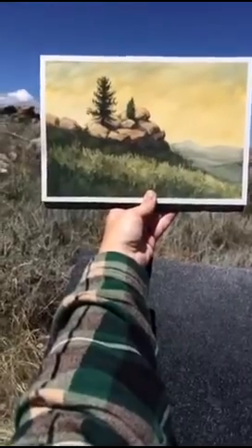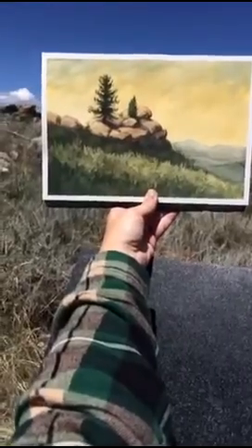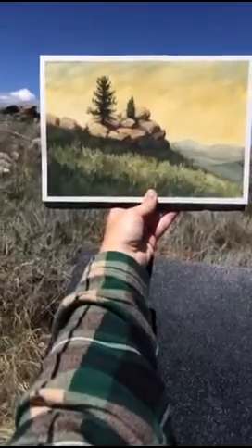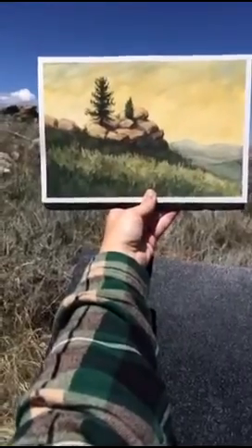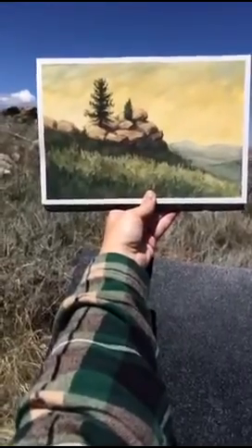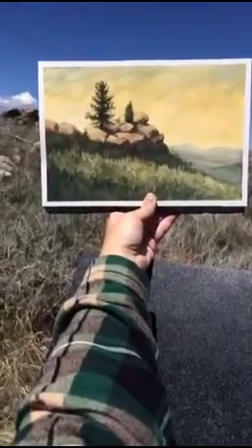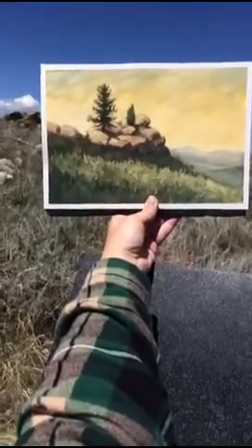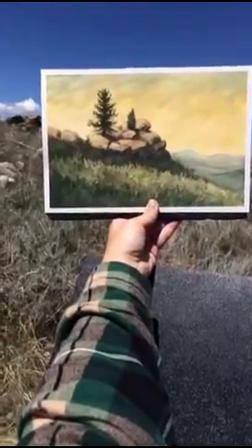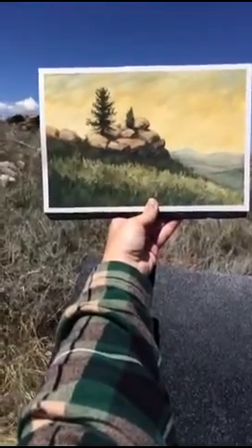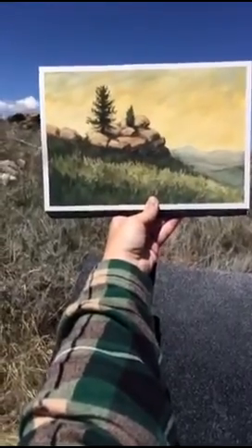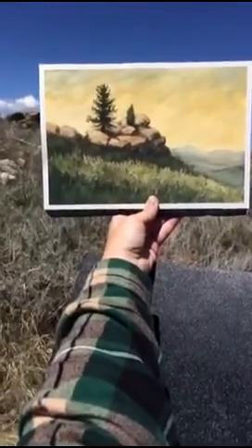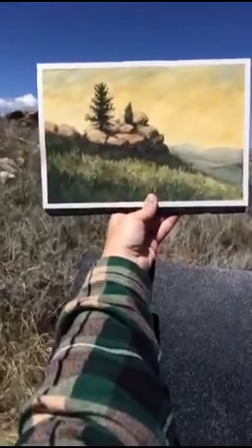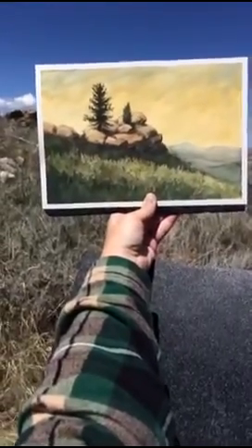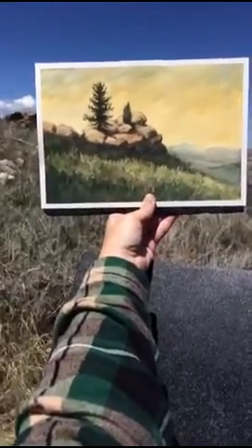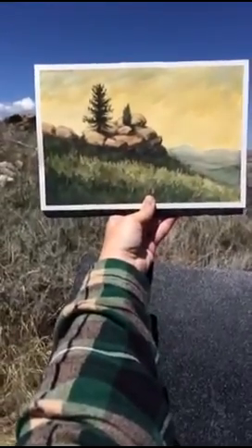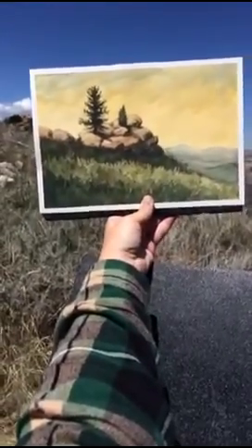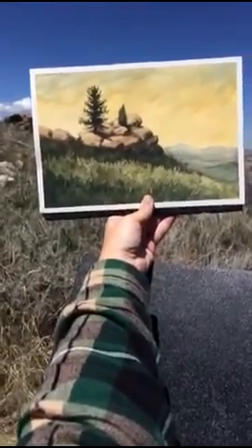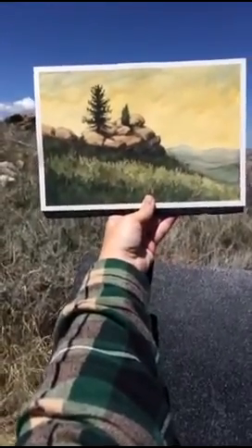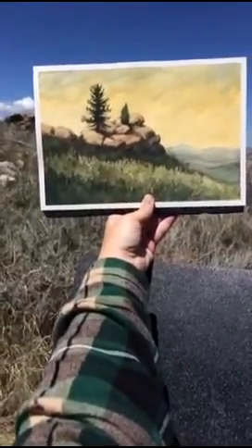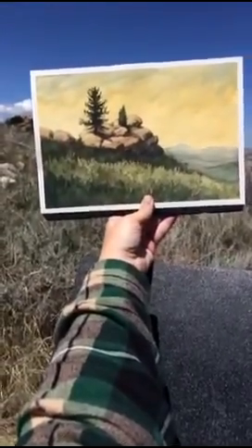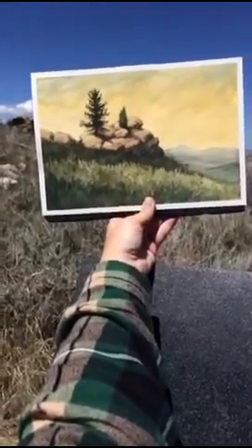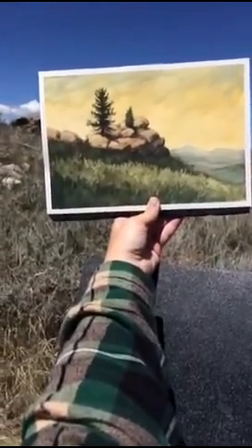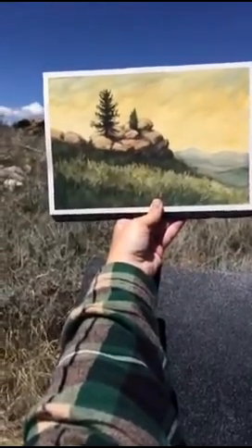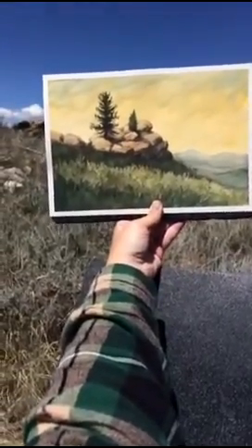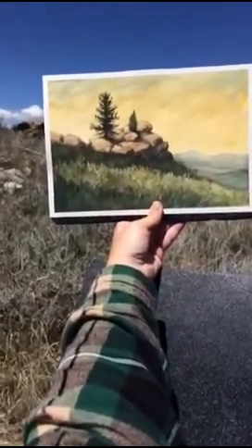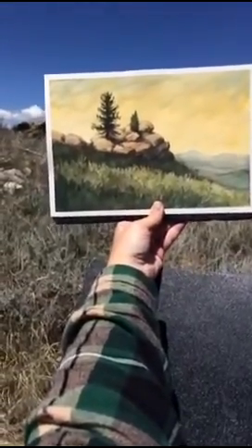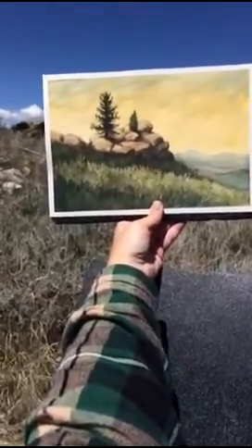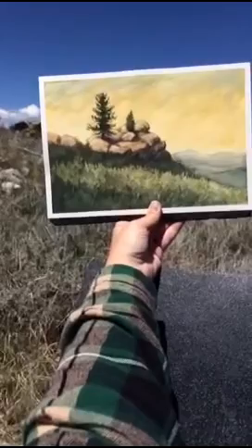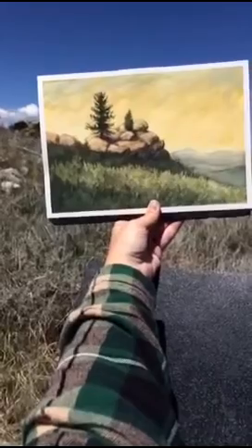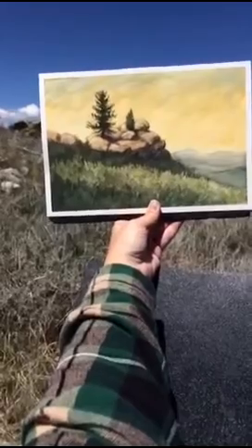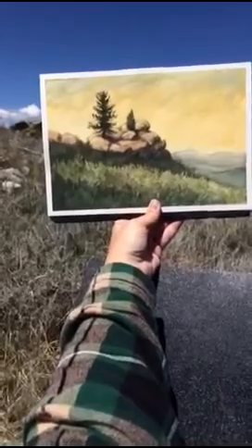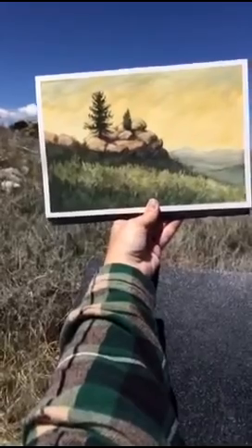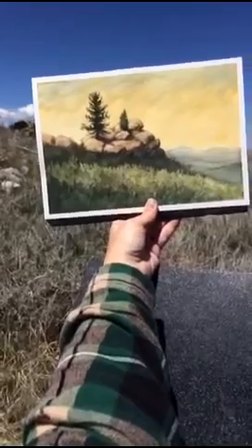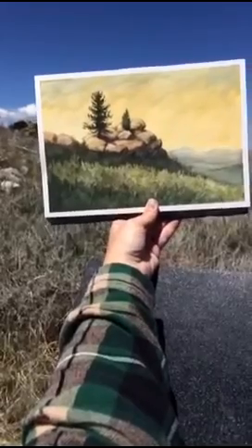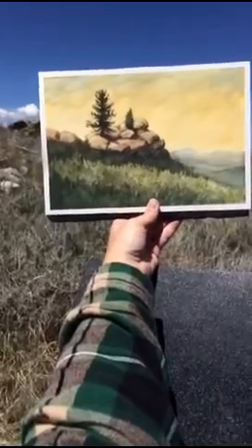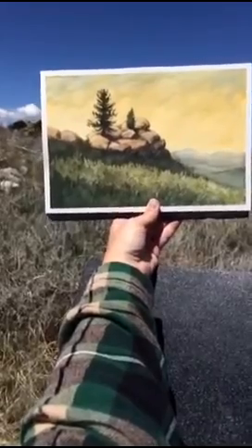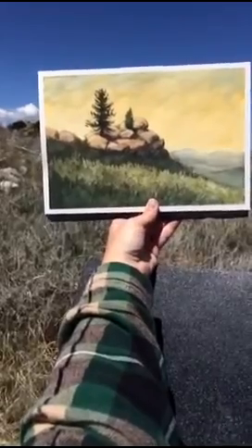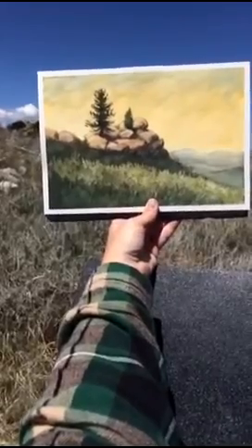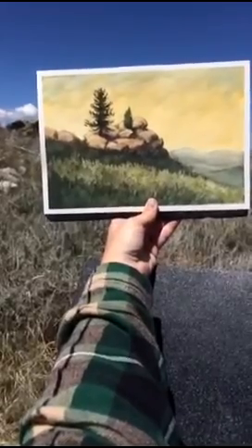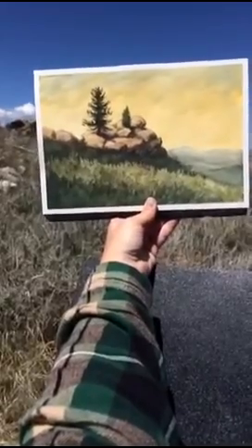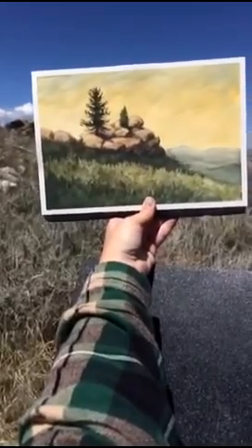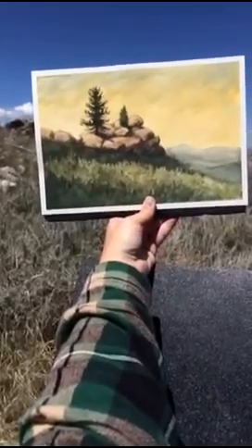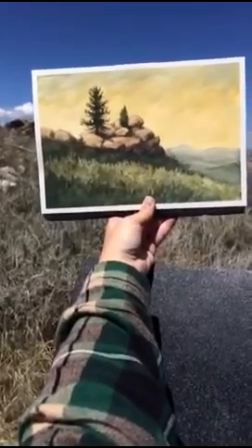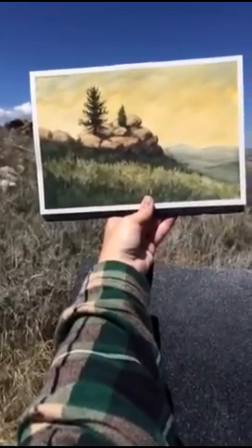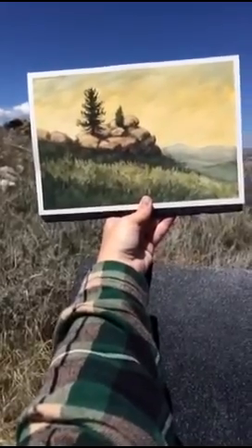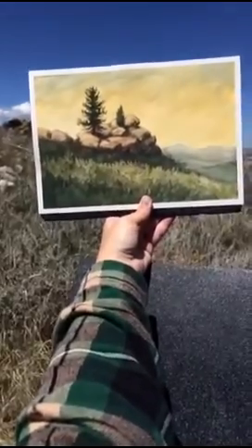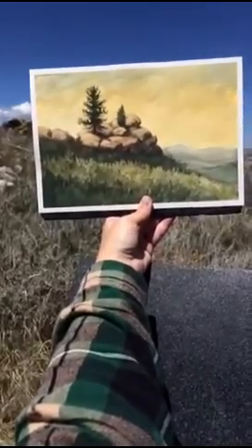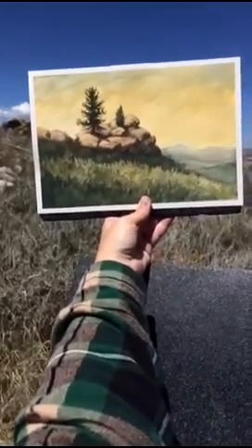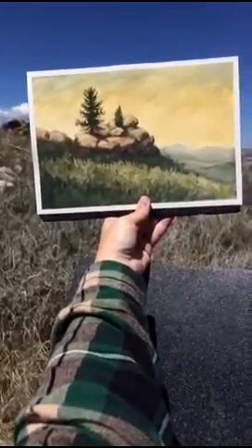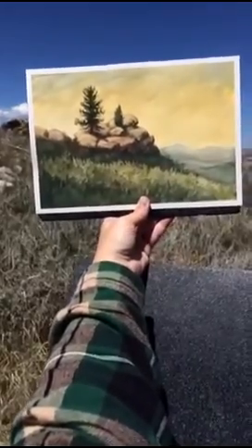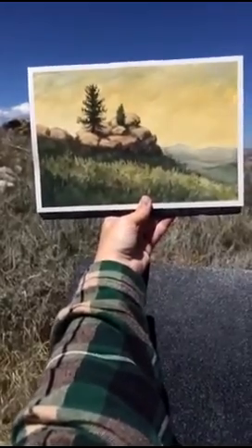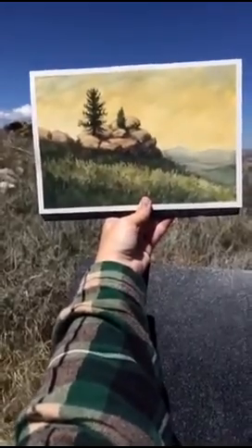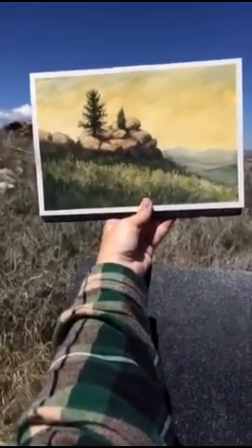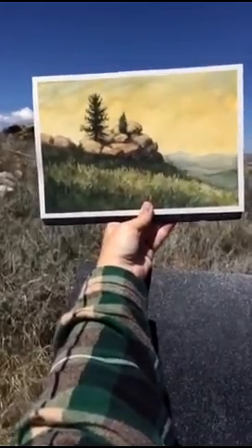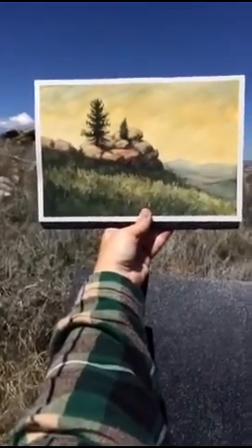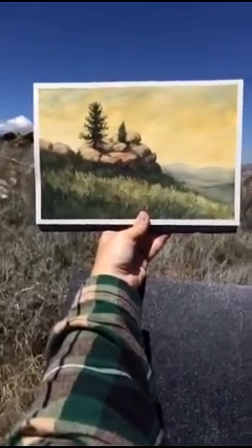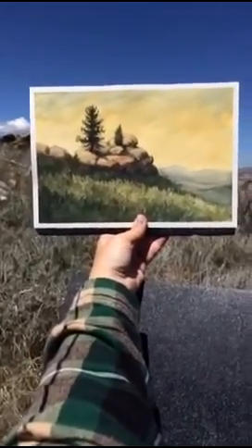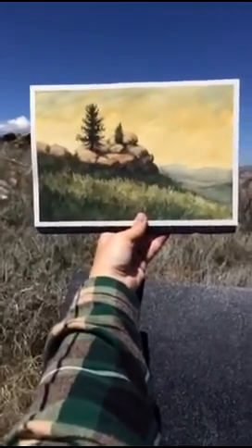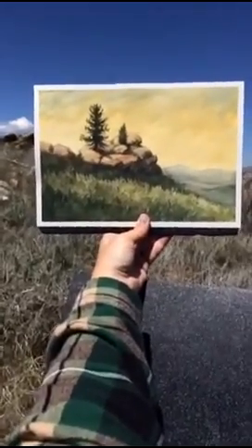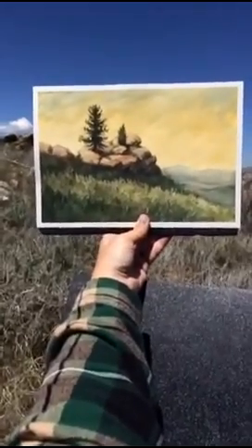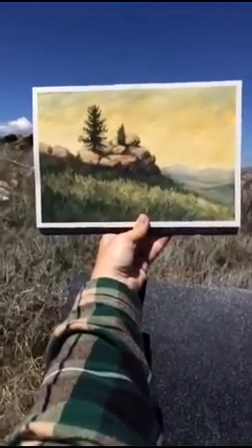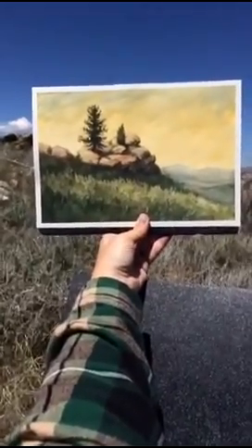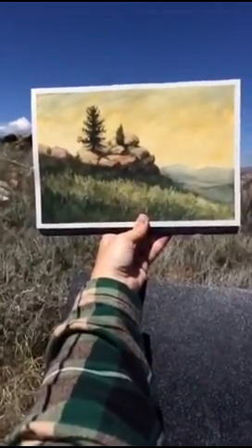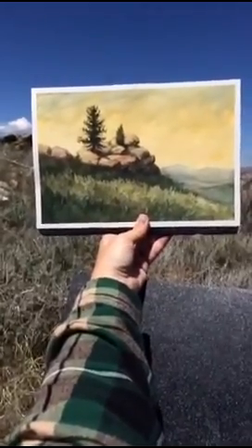I think I'm done. It's getting kind of toasty up here — we're supposed to go up to 80 degrees Fahrenheit today. Back into the shade!